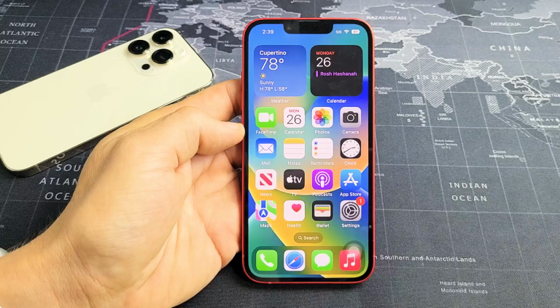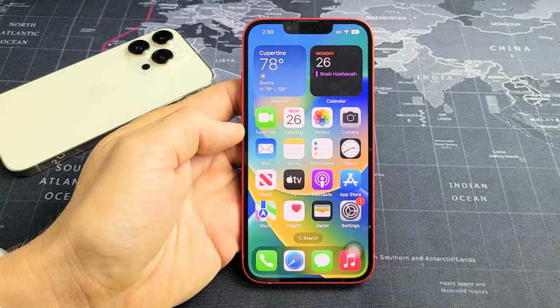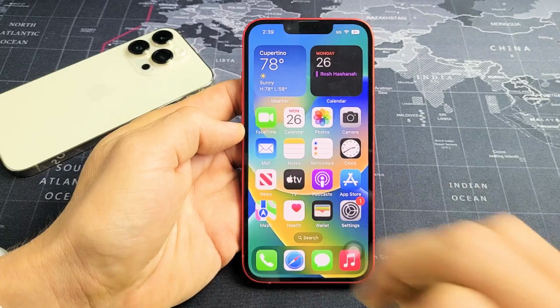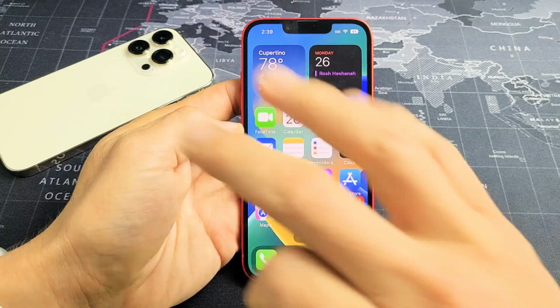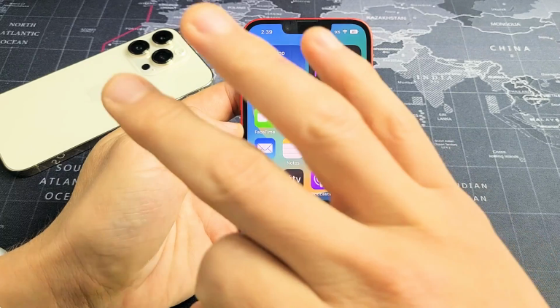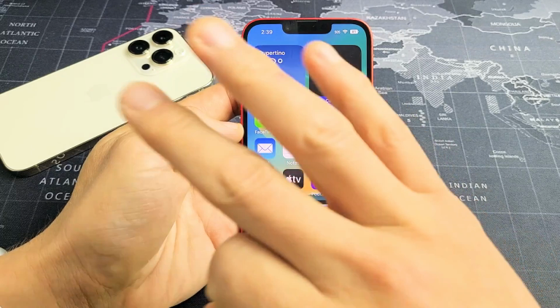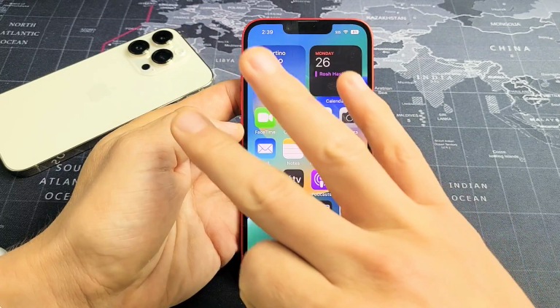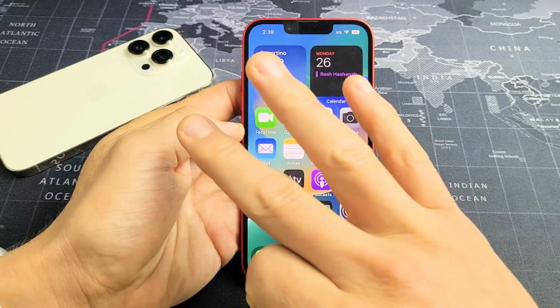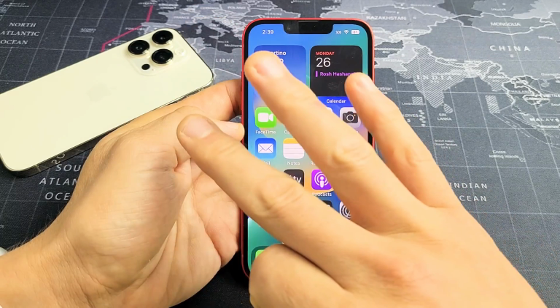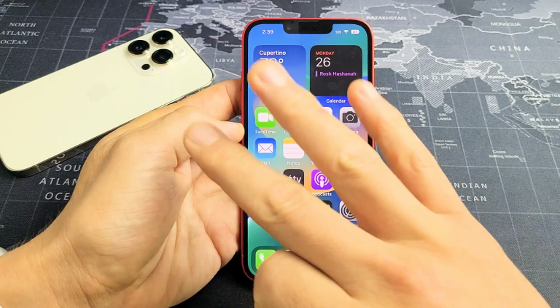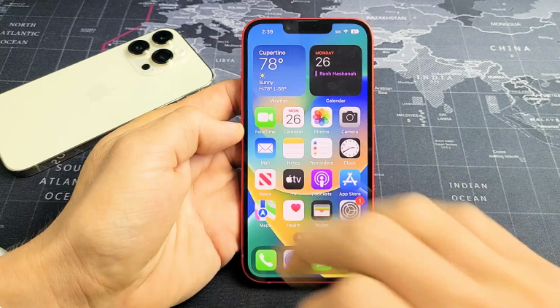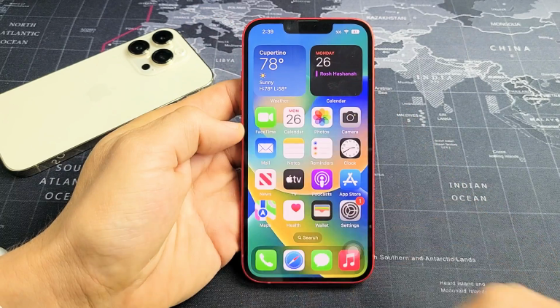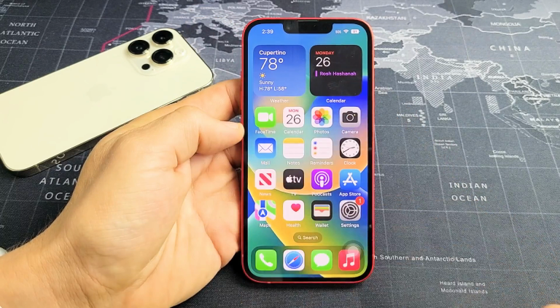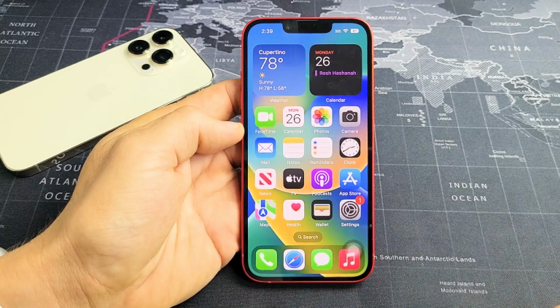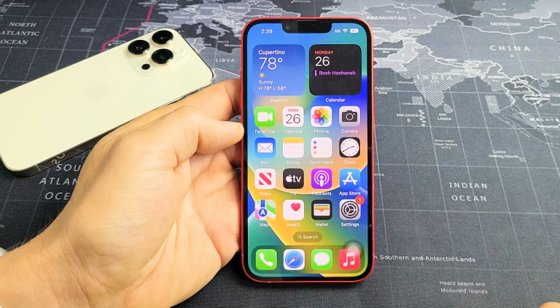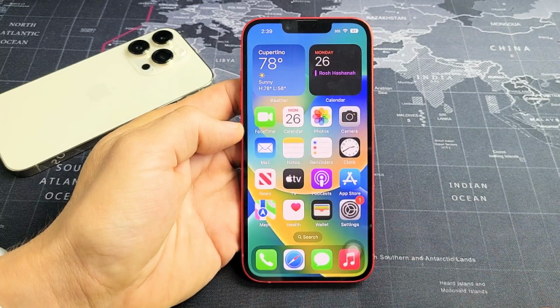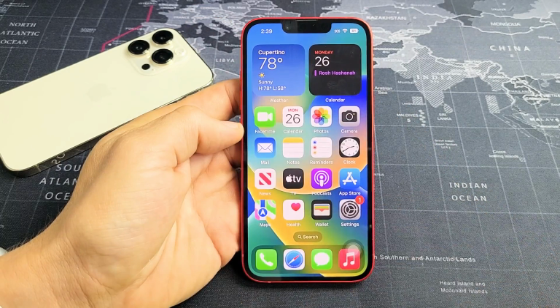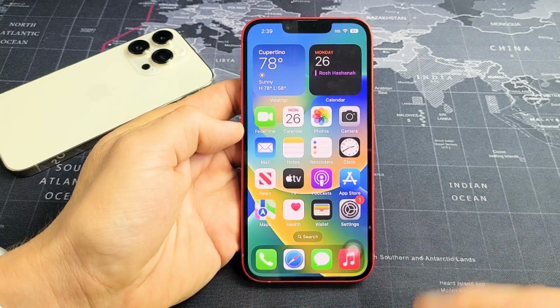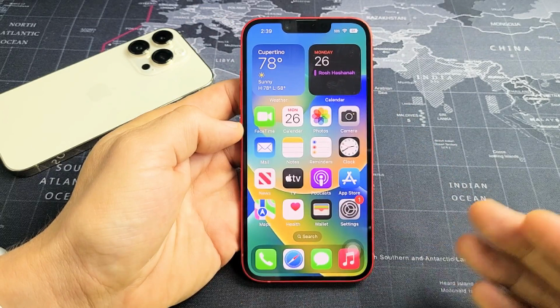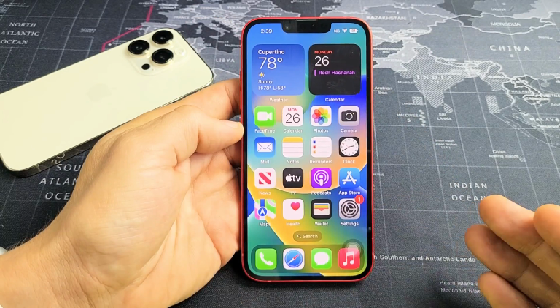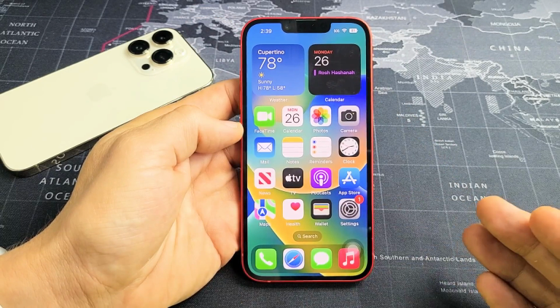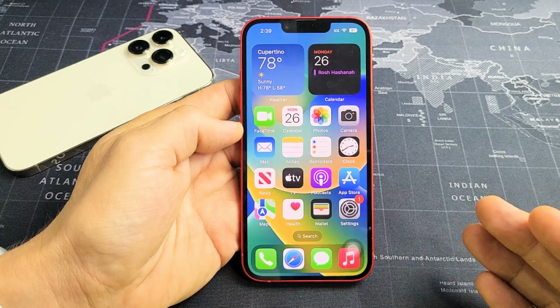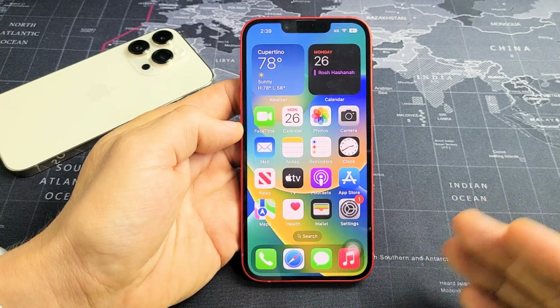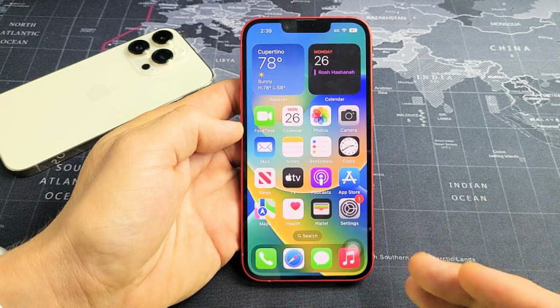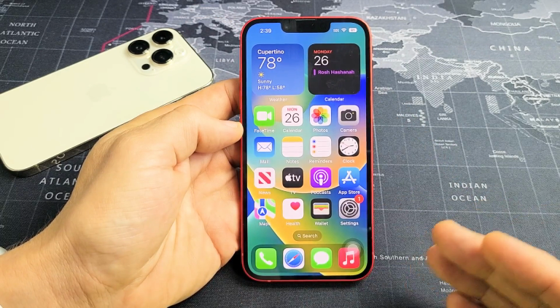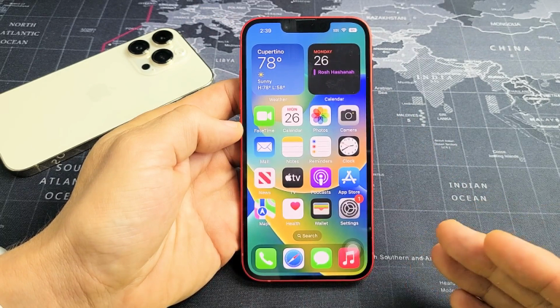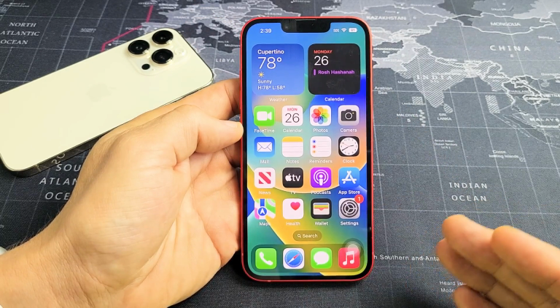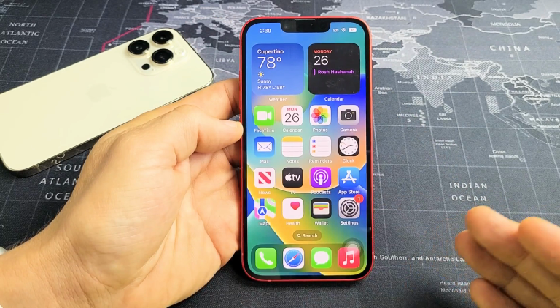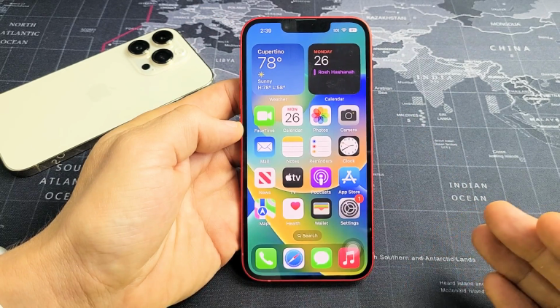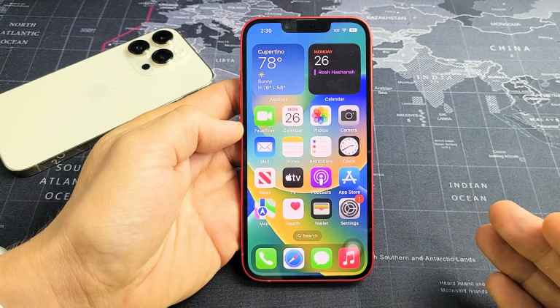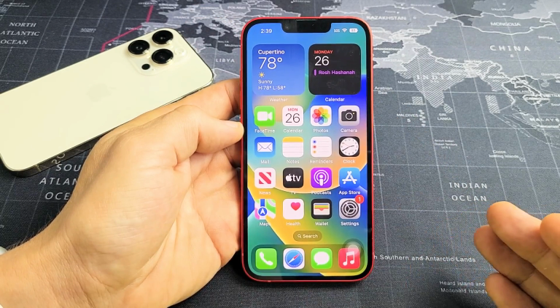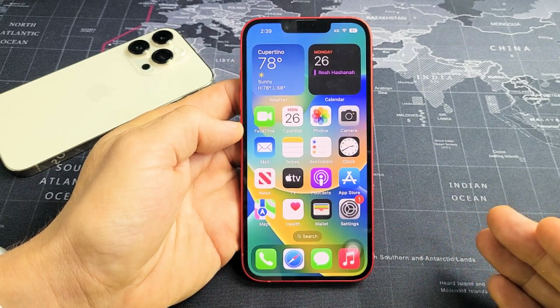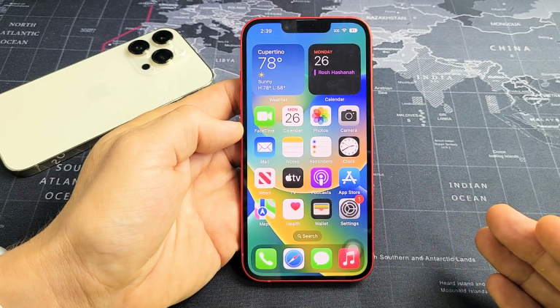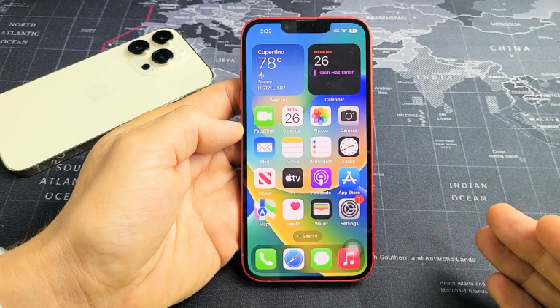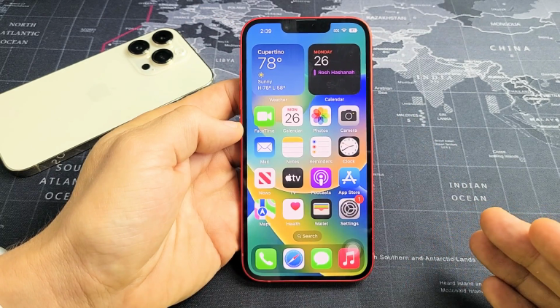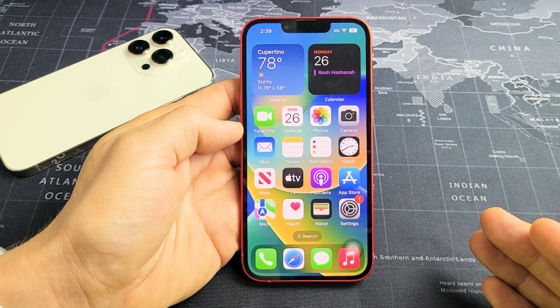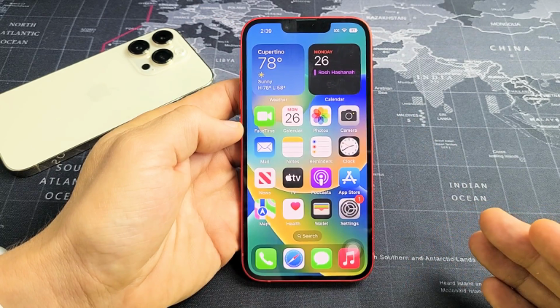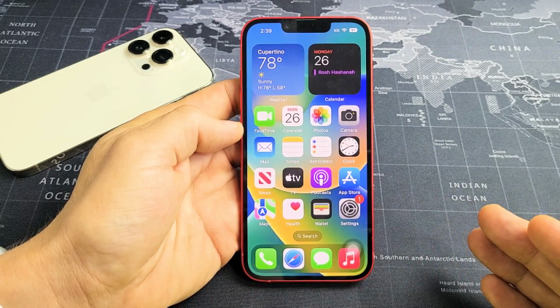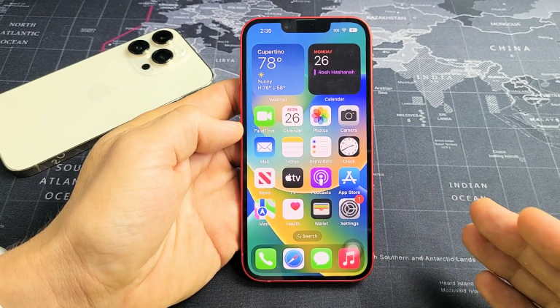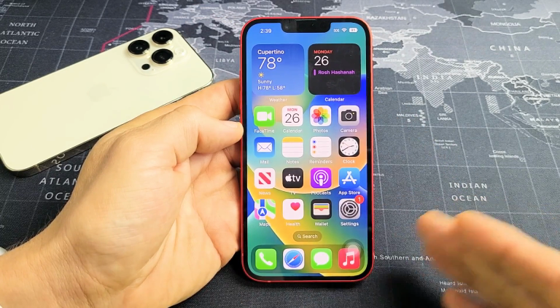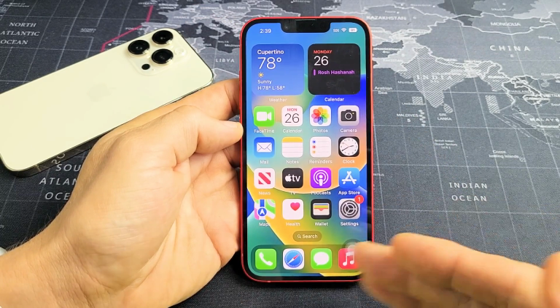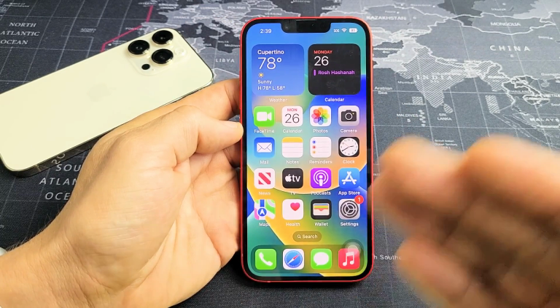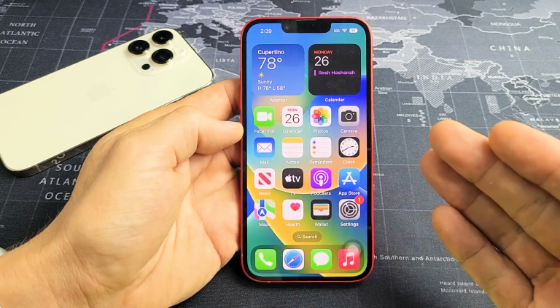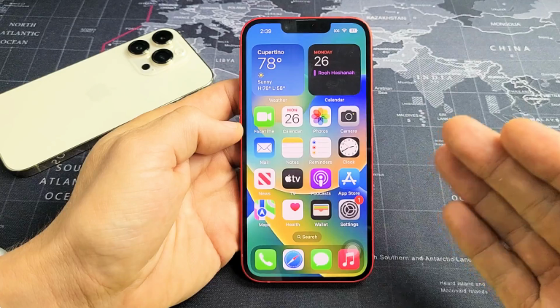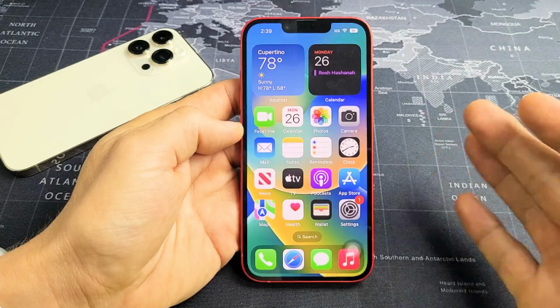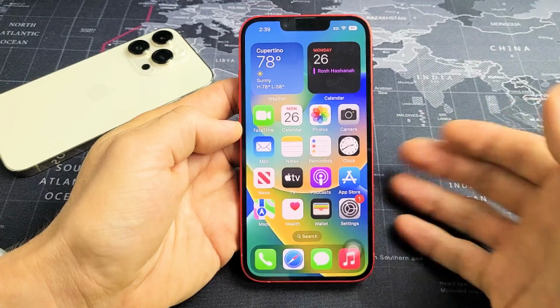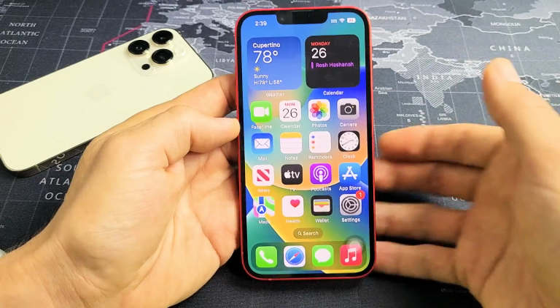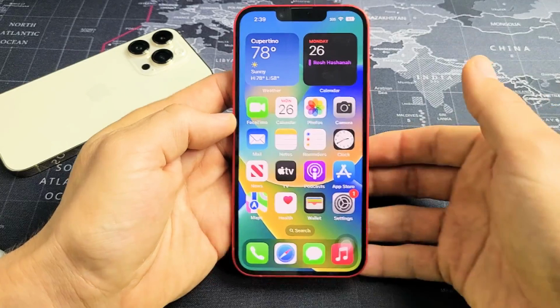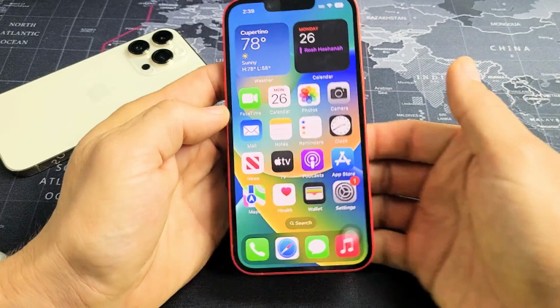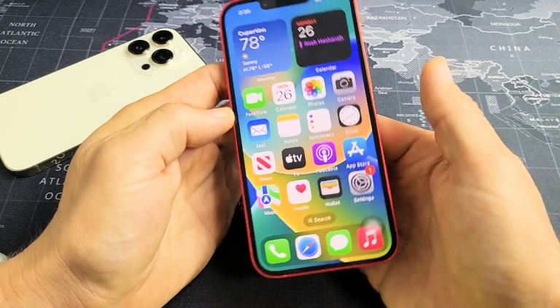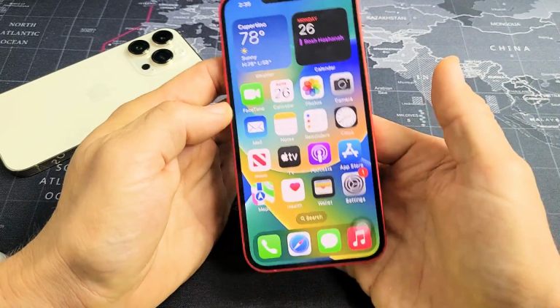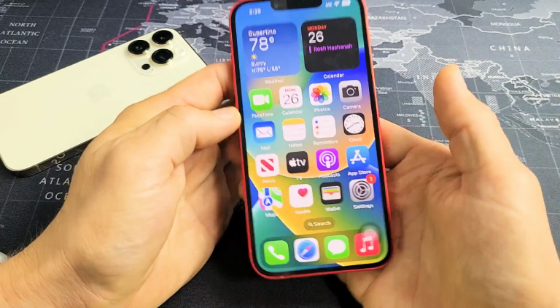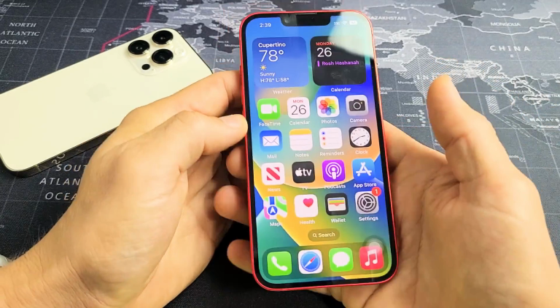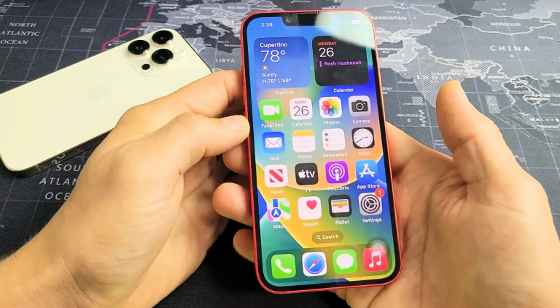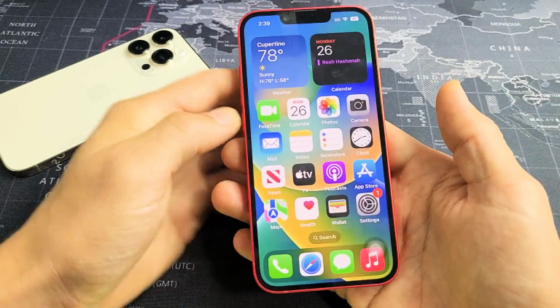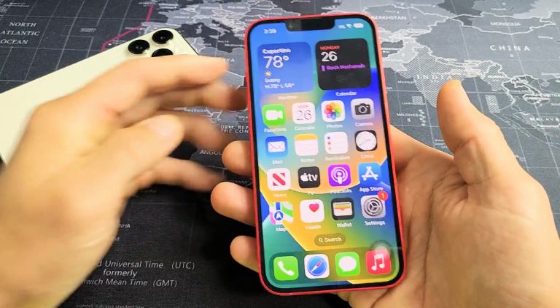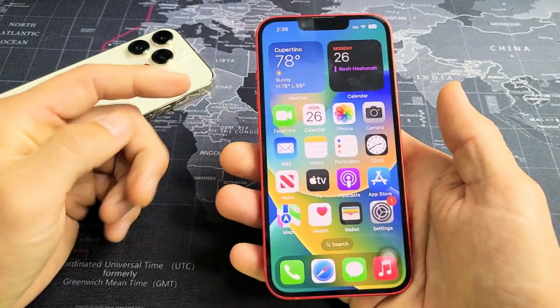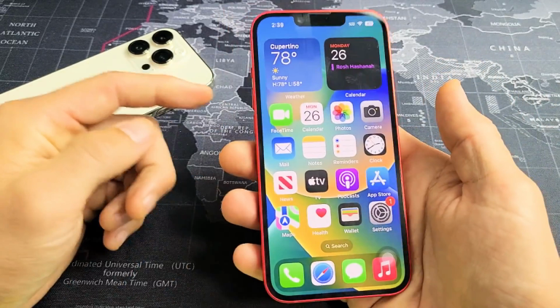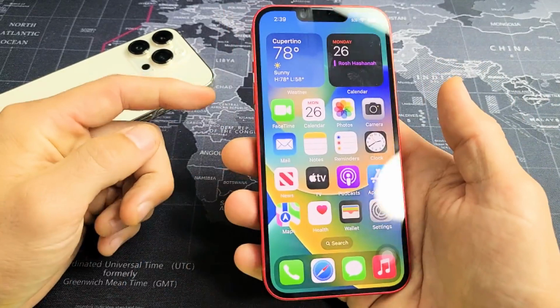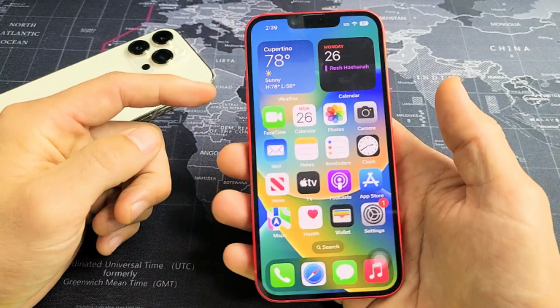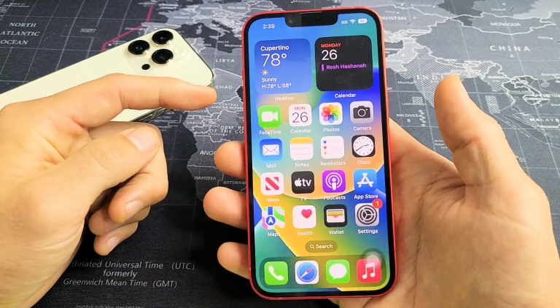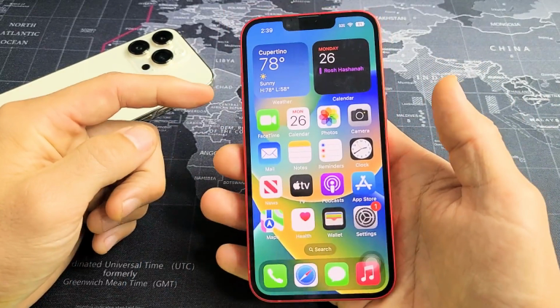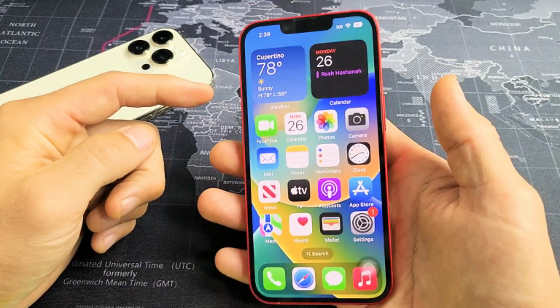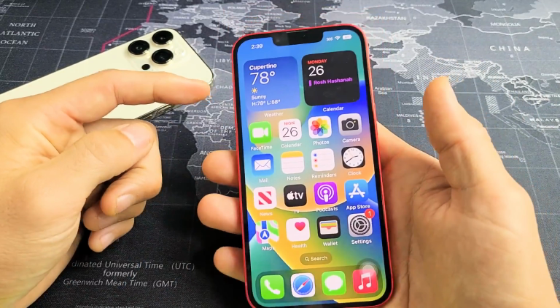I'm going to show you three ways how you can take a screenshot with any of your iPhone 14s. So the first way, the most common way, is a two-key combination.